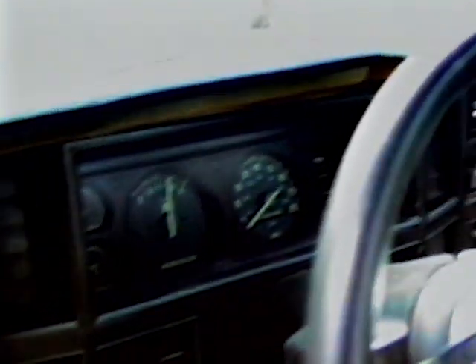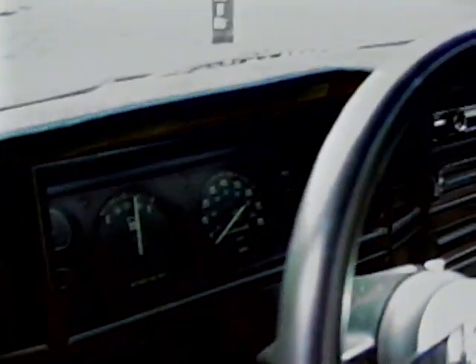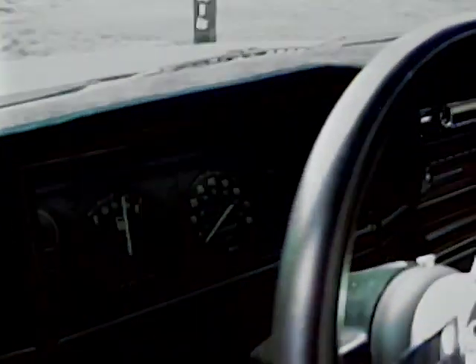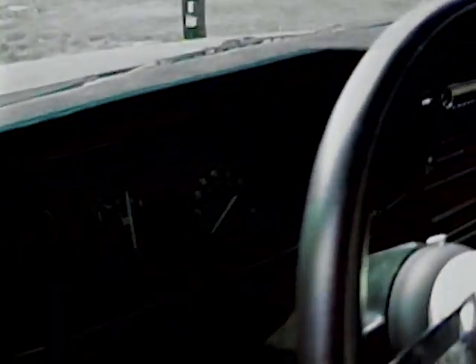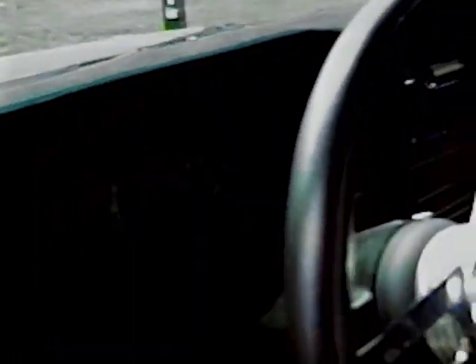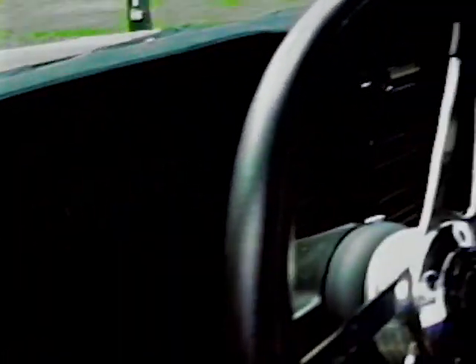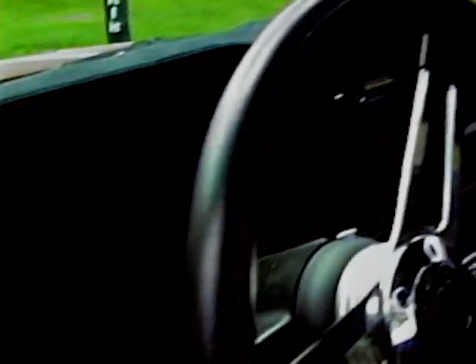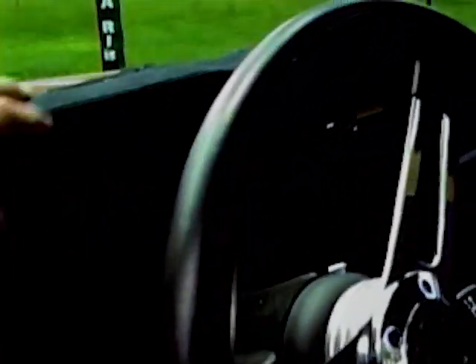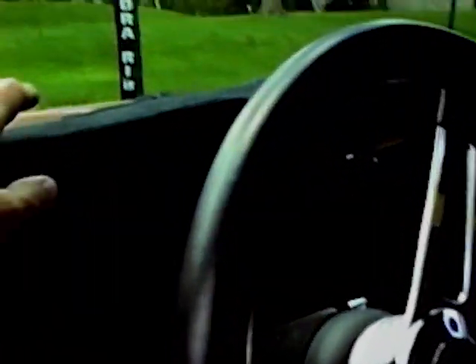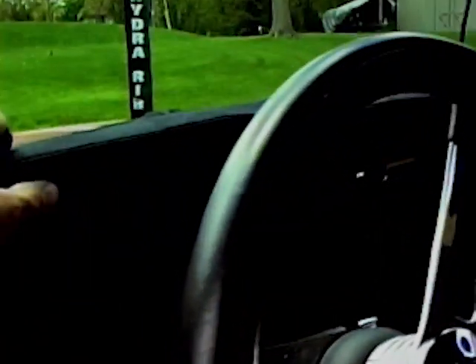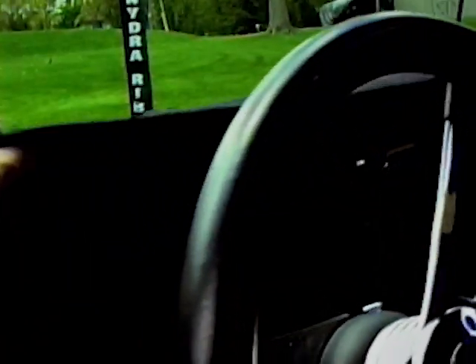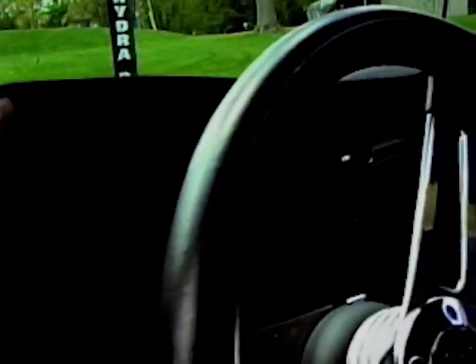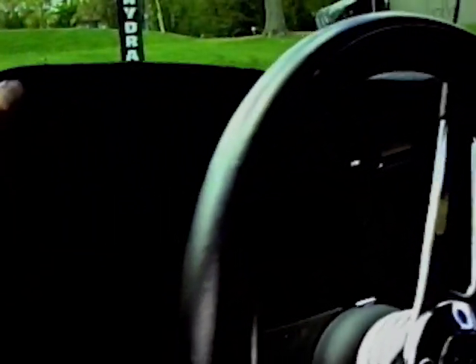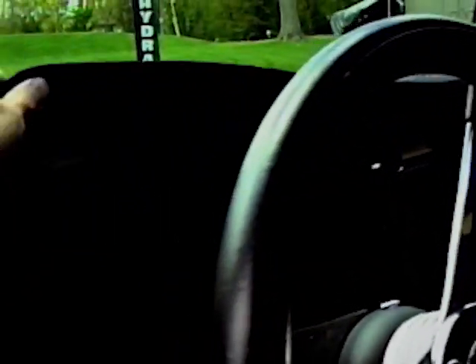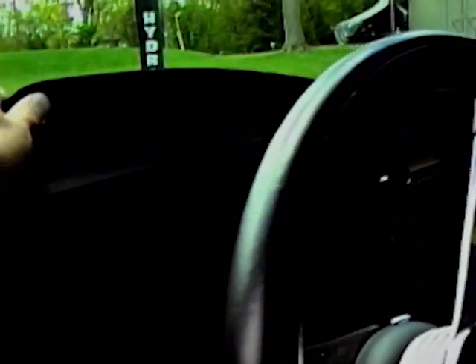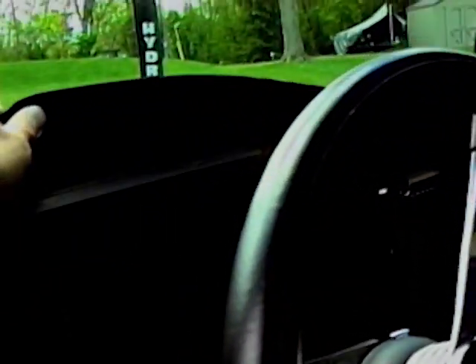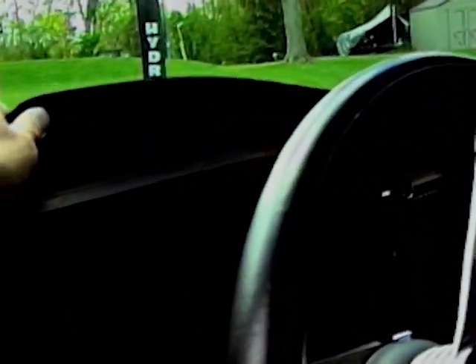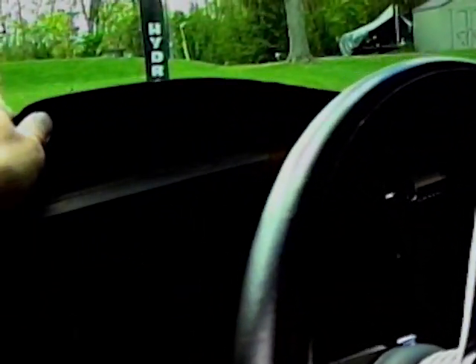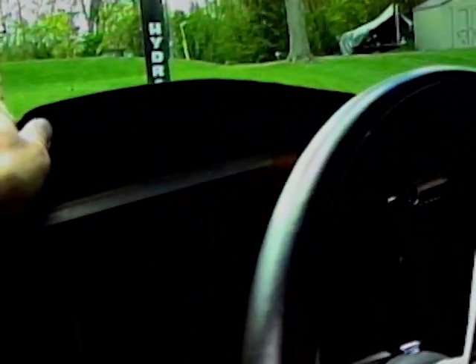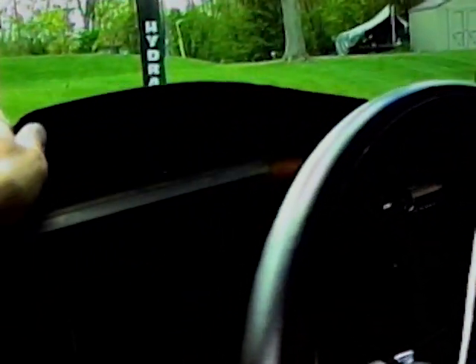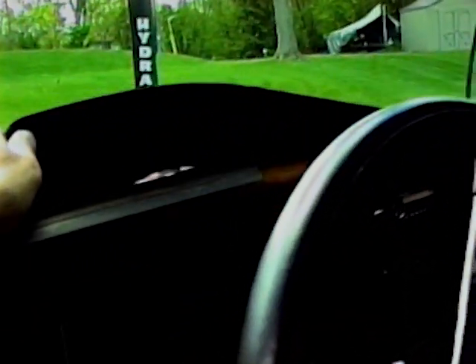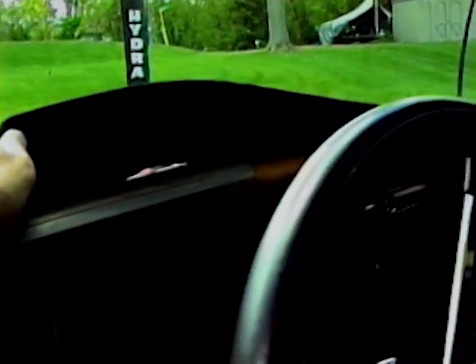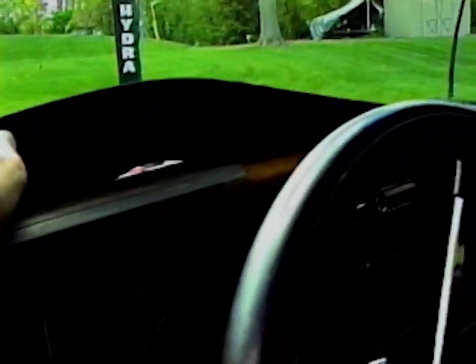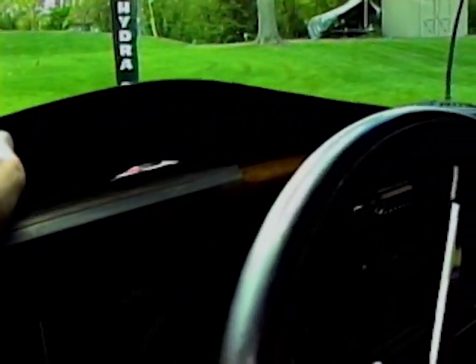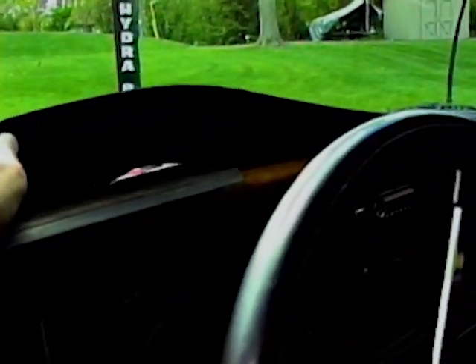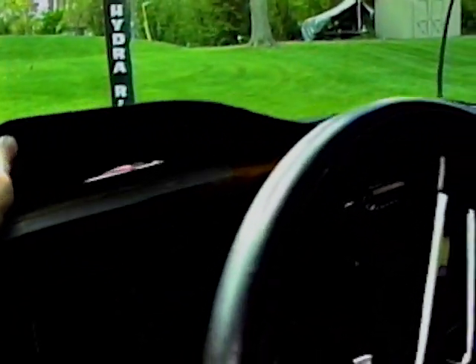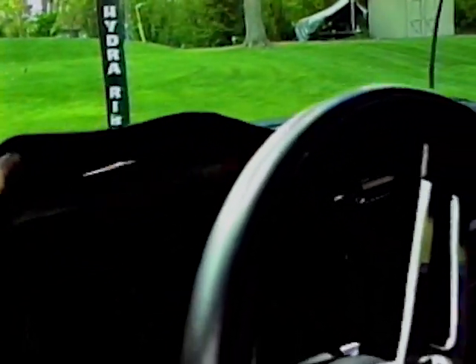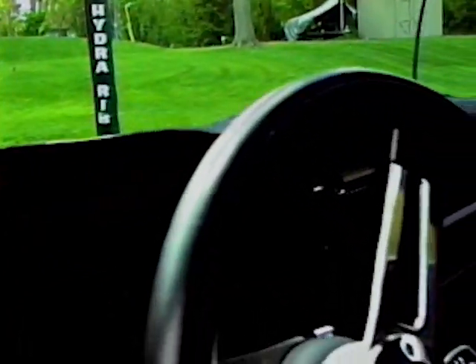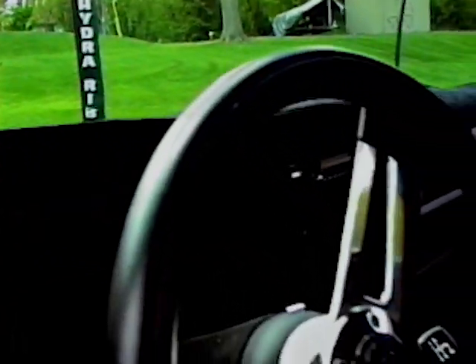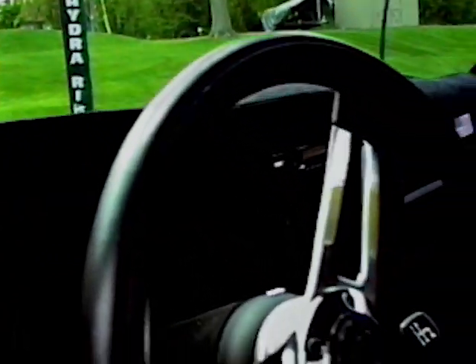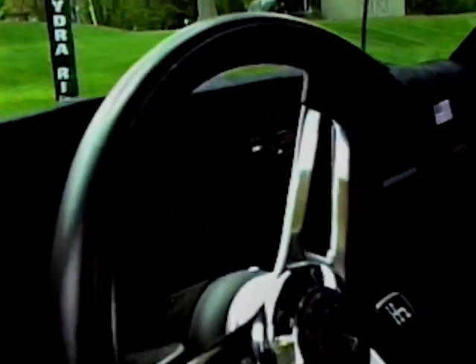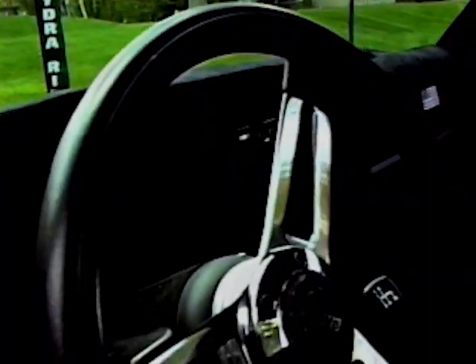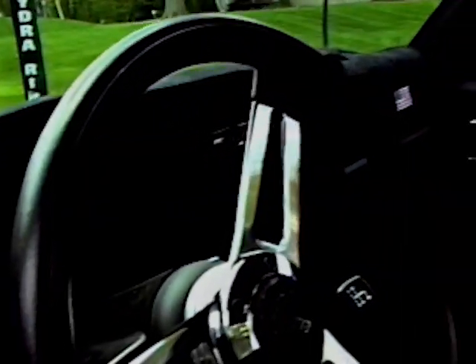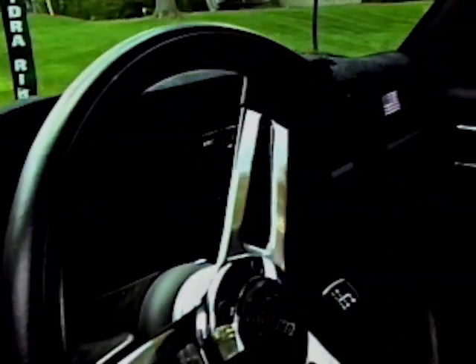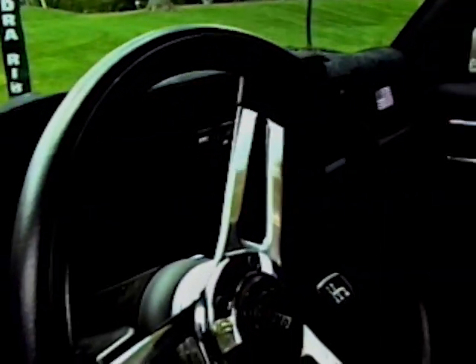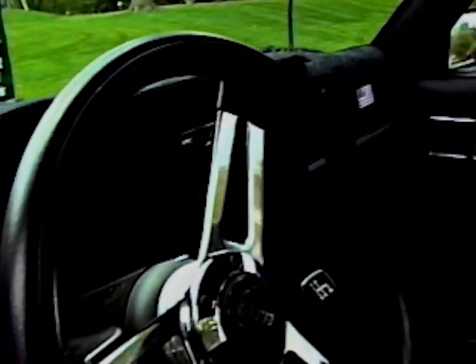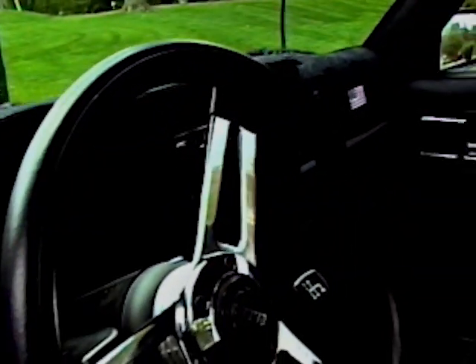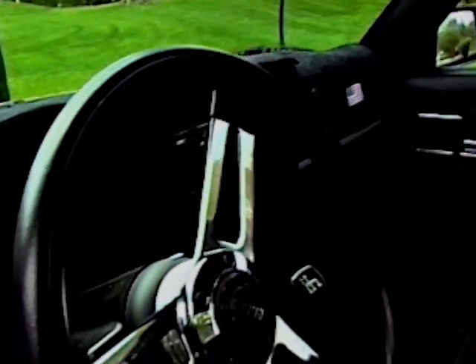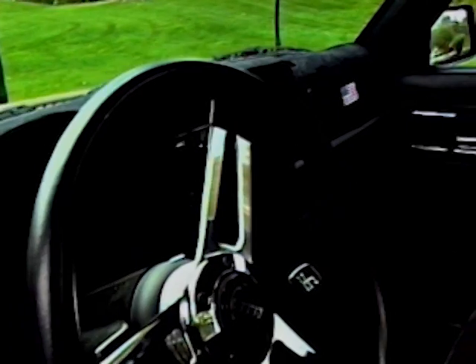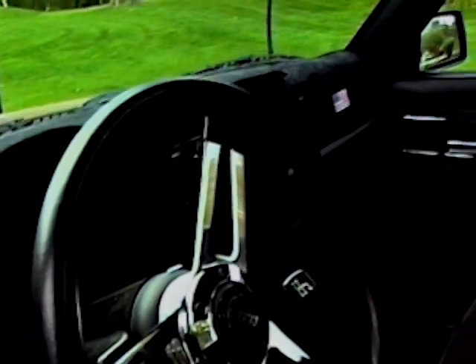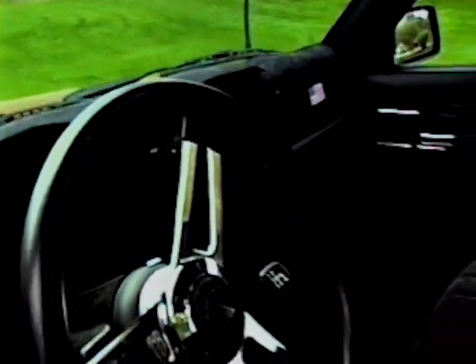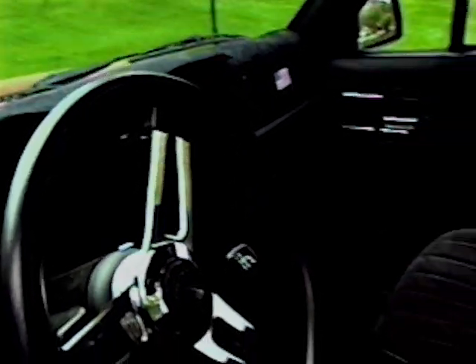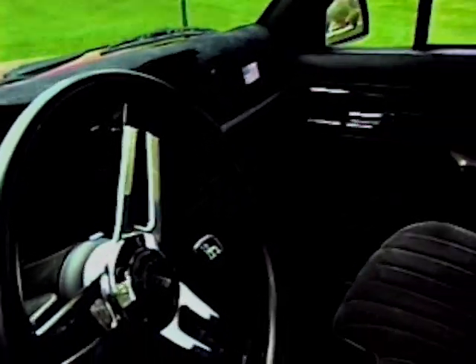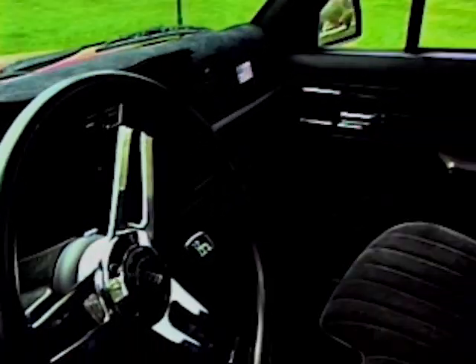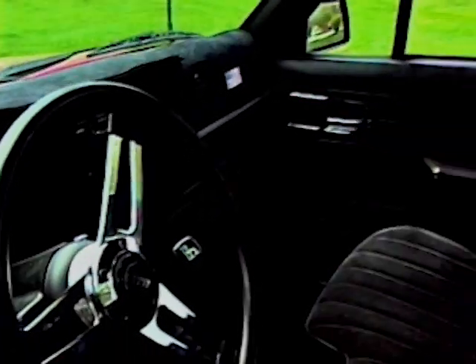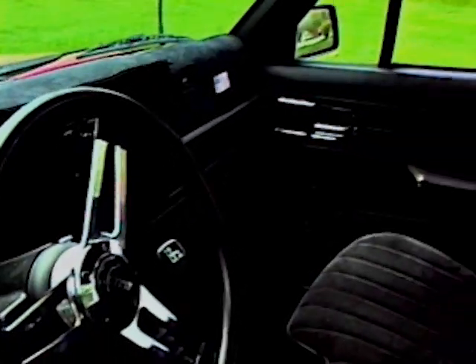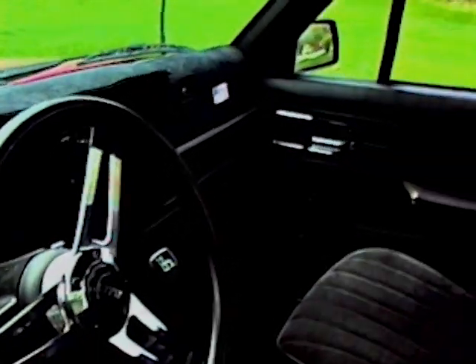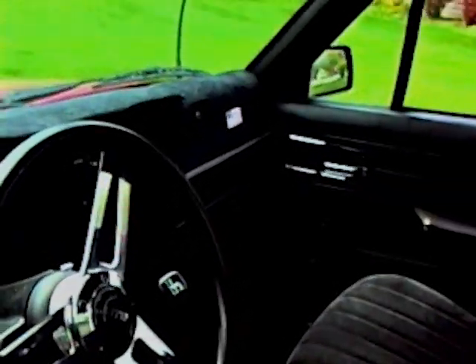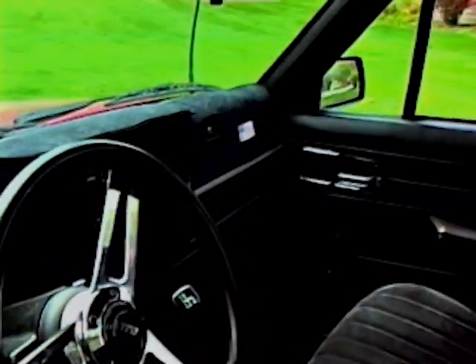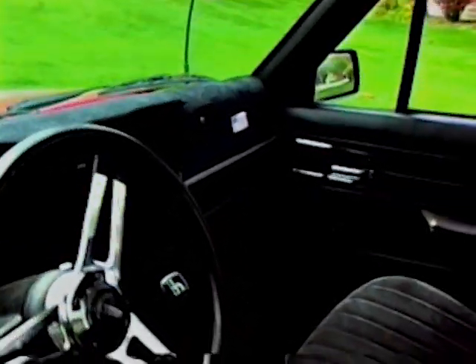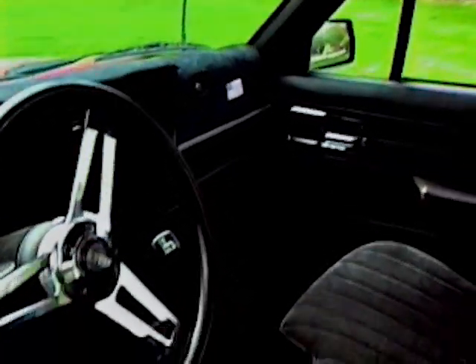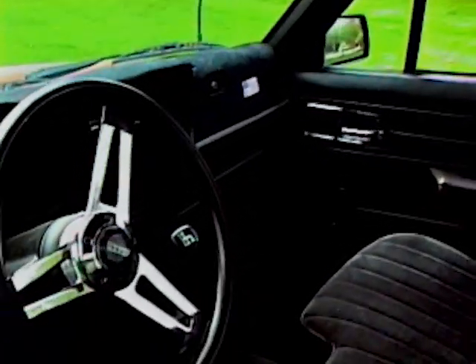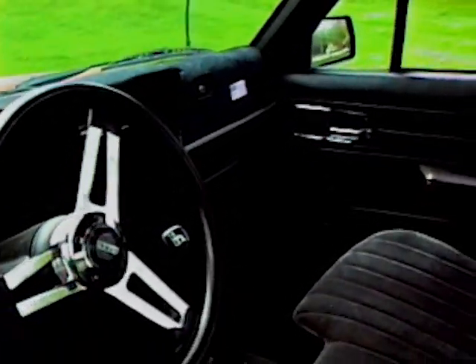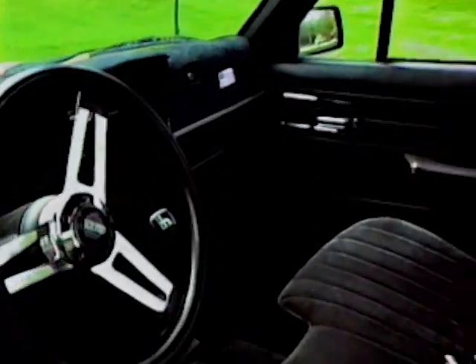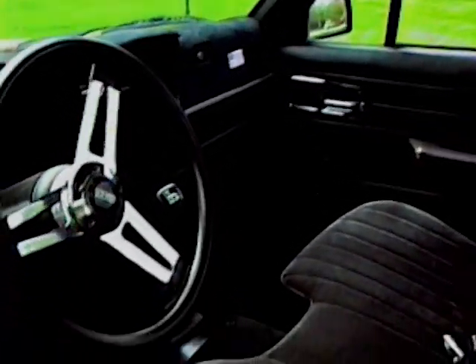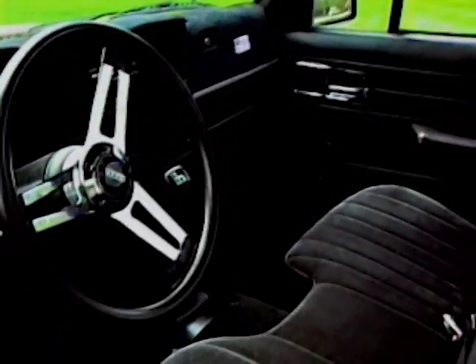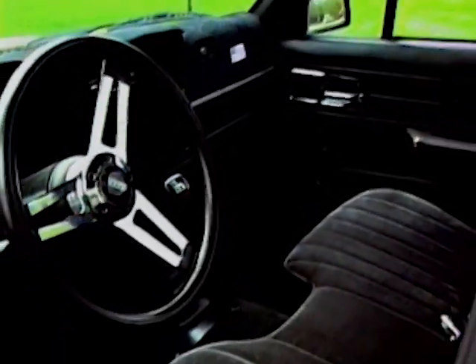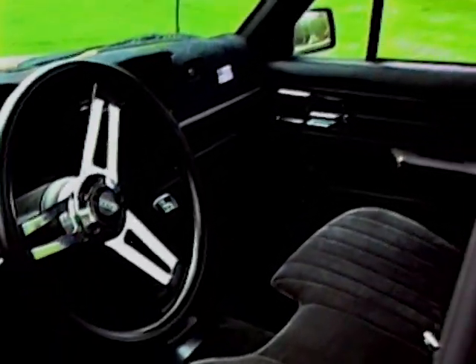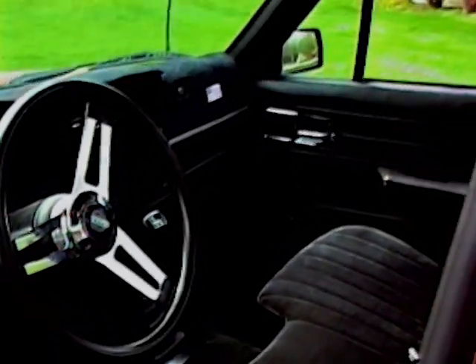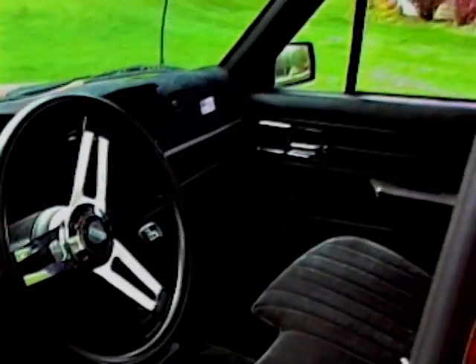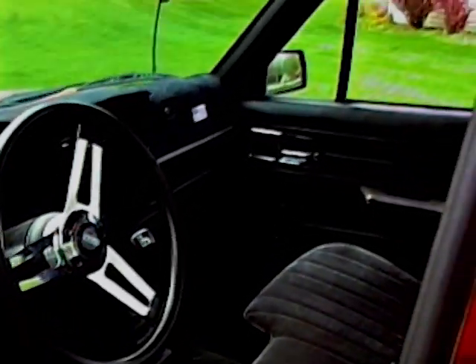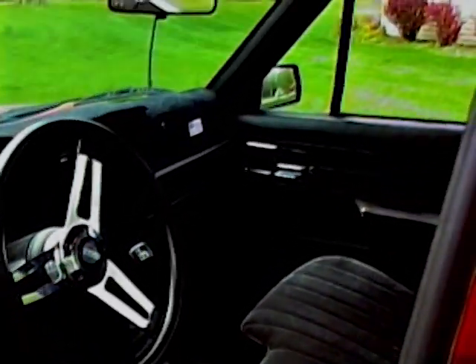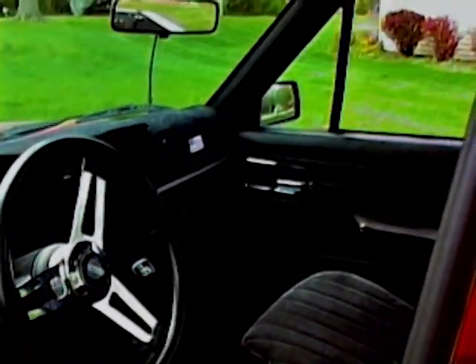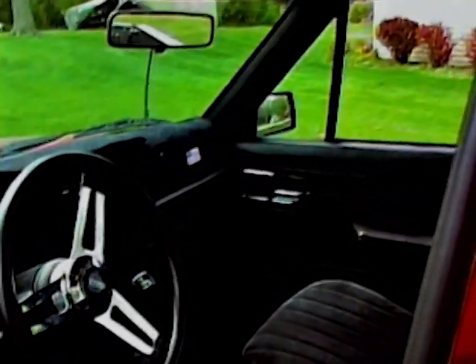I still need to get a new dash for her. The dash is a little beat up, but I just got to find a Cherokee in the junkyard and pull the dash off it.